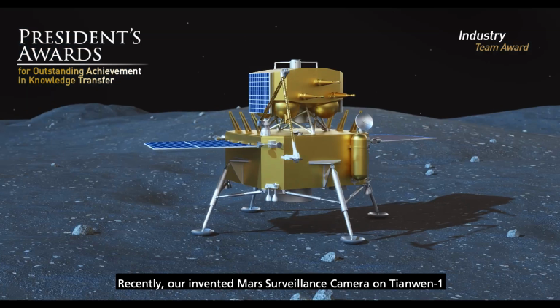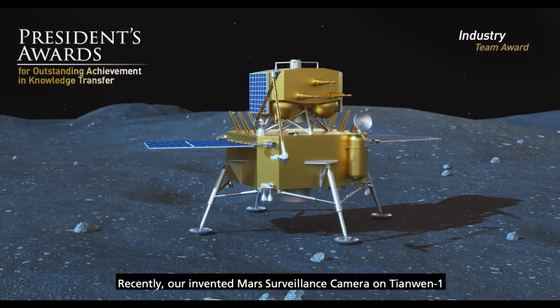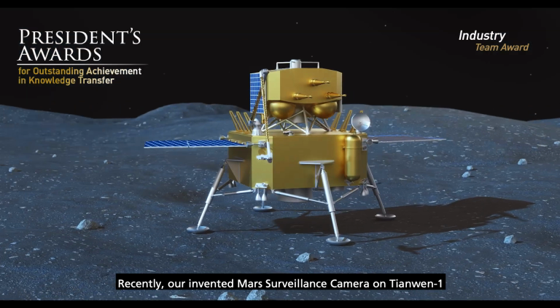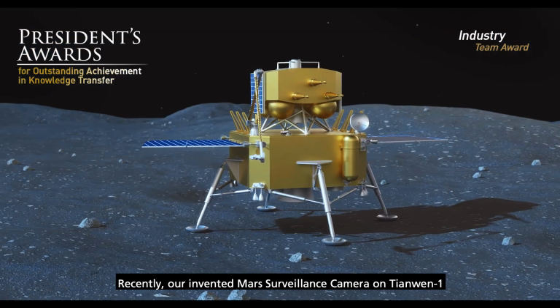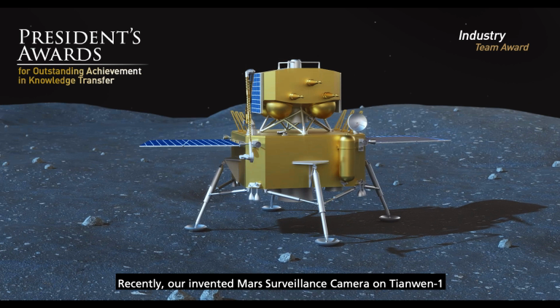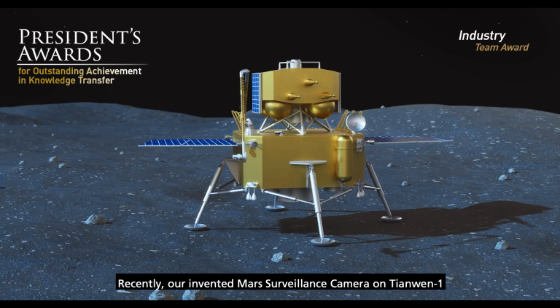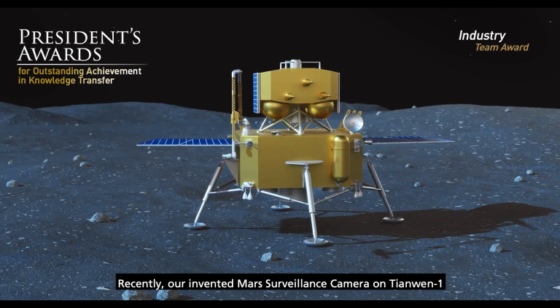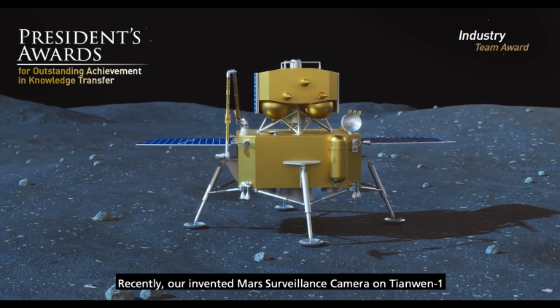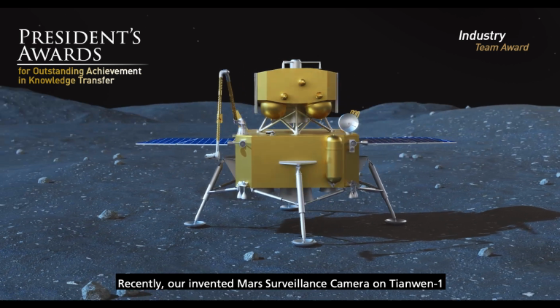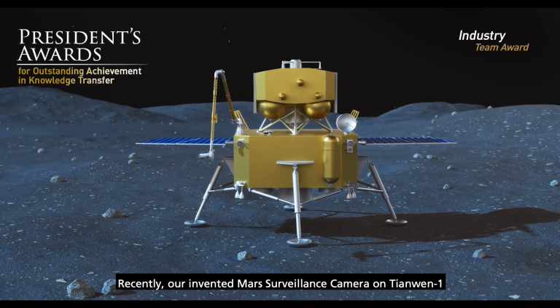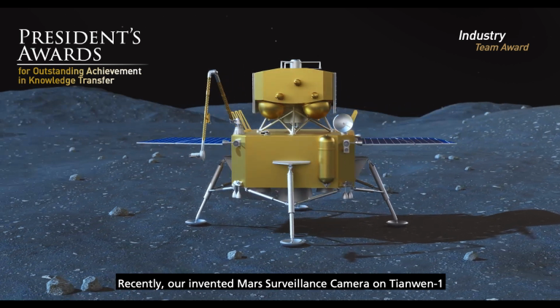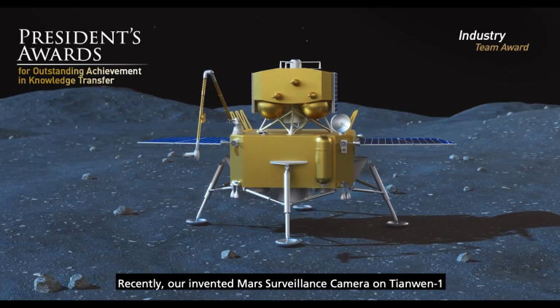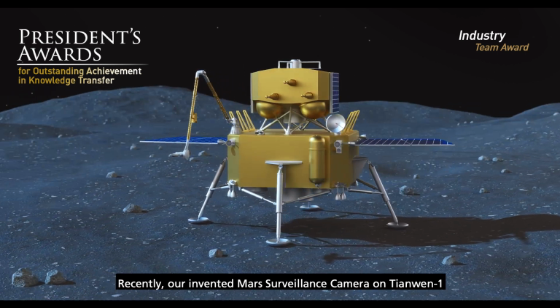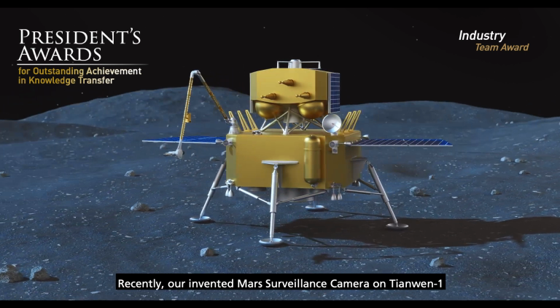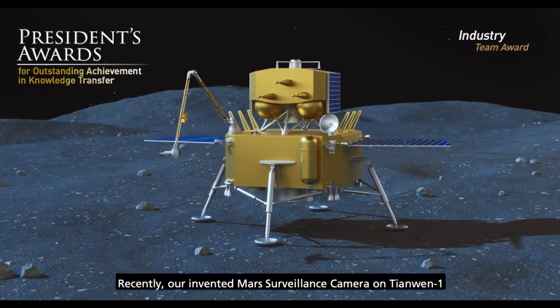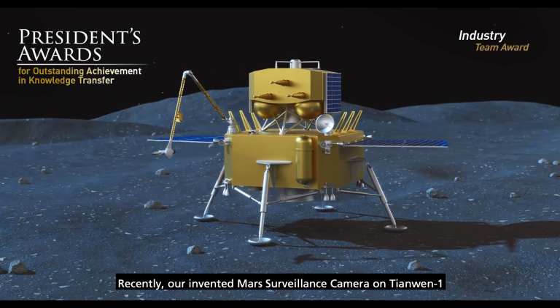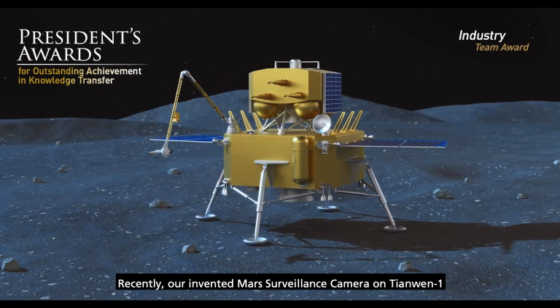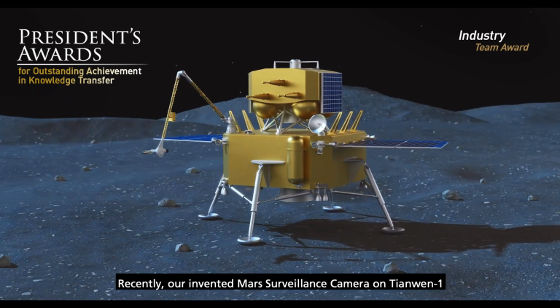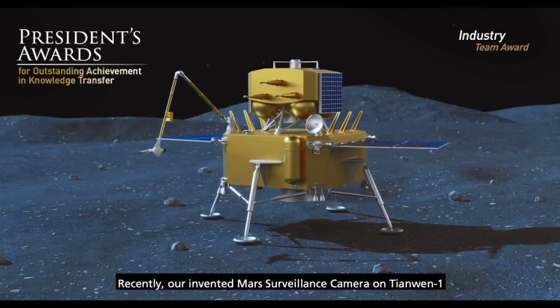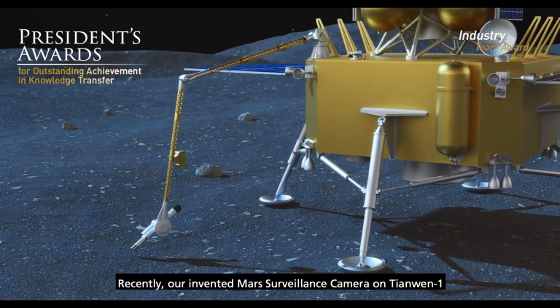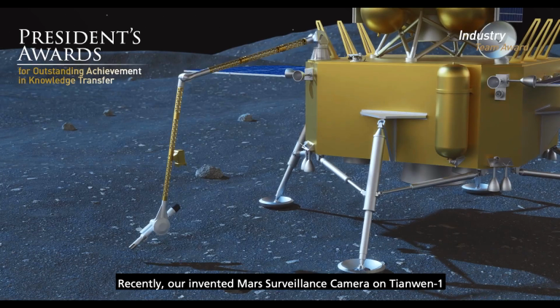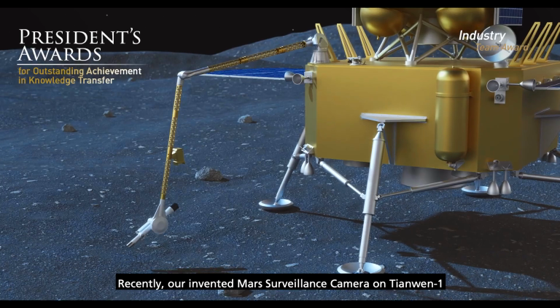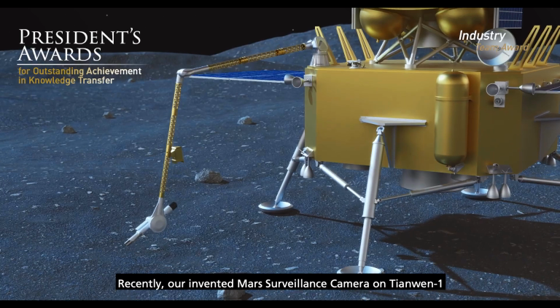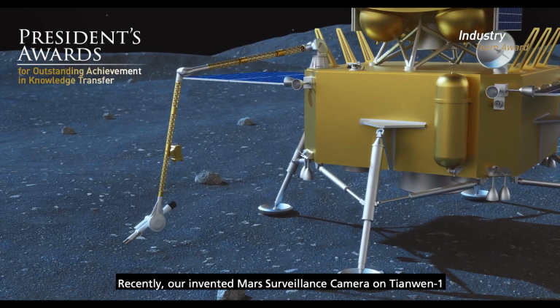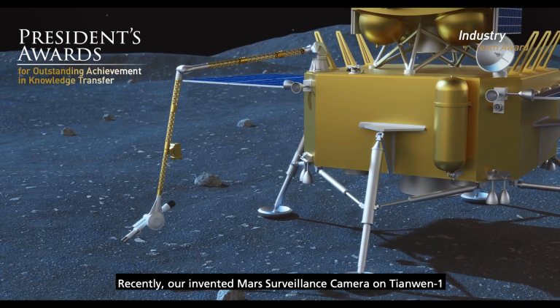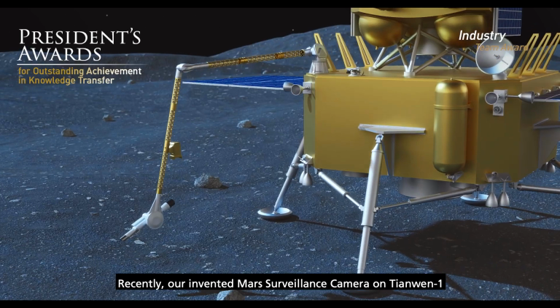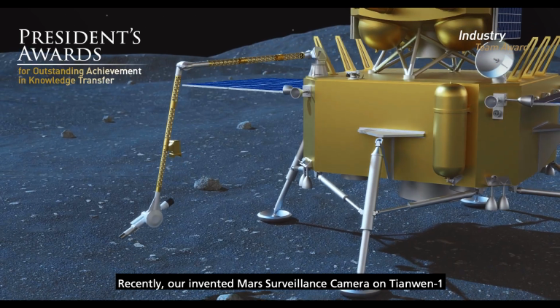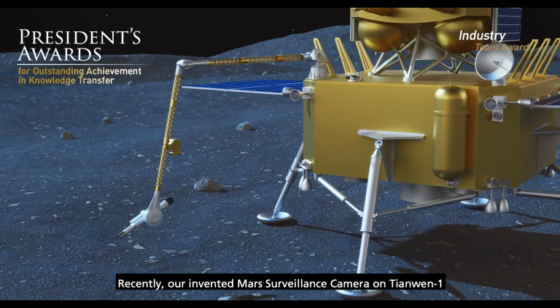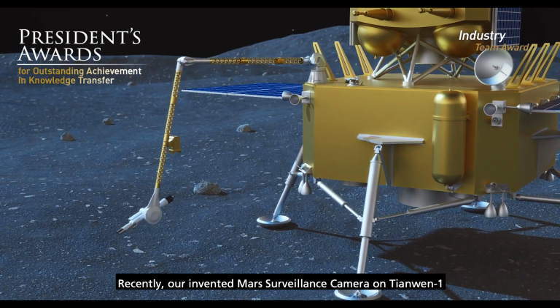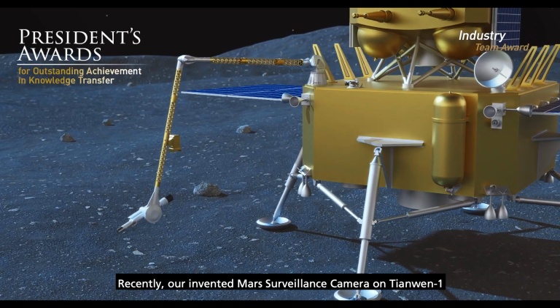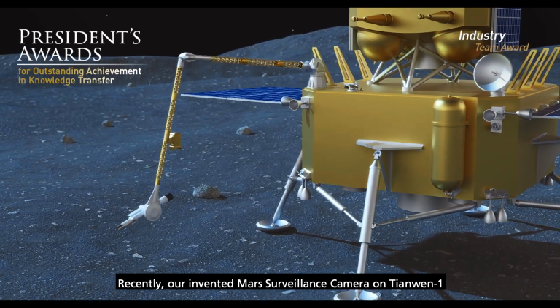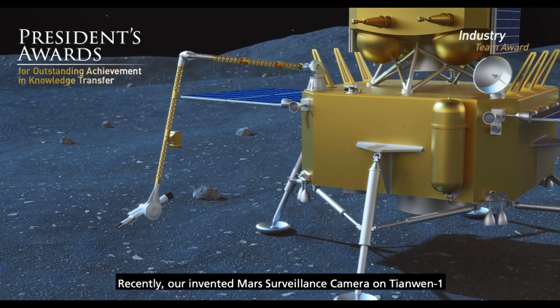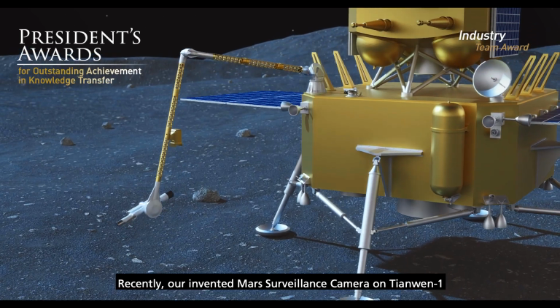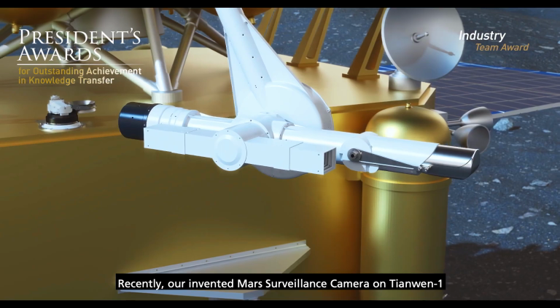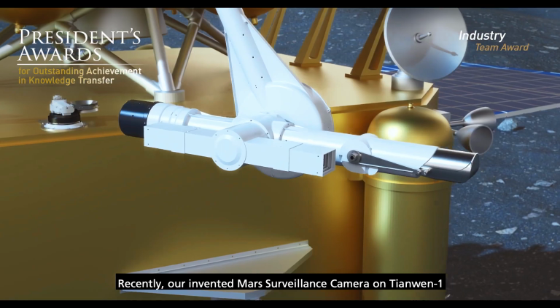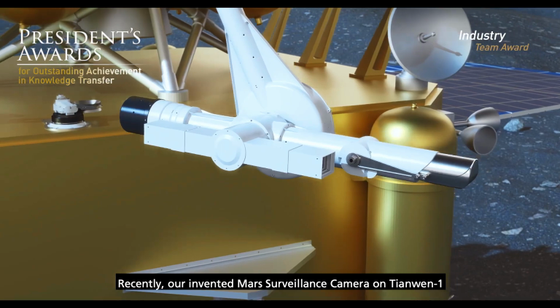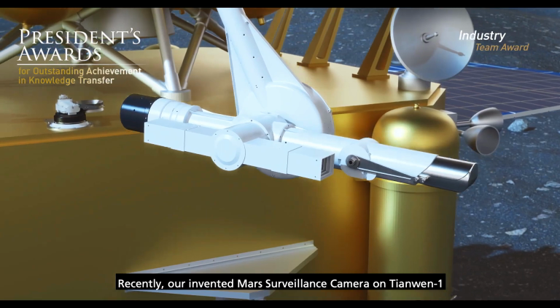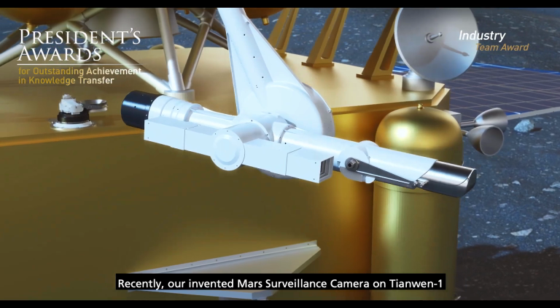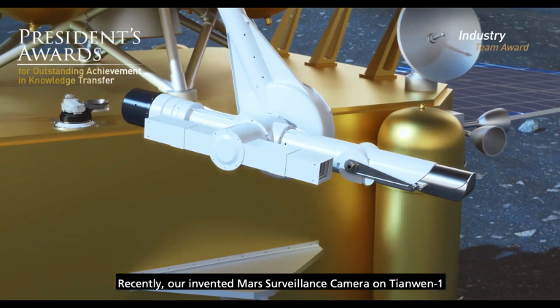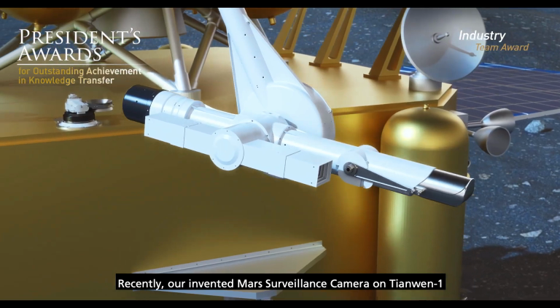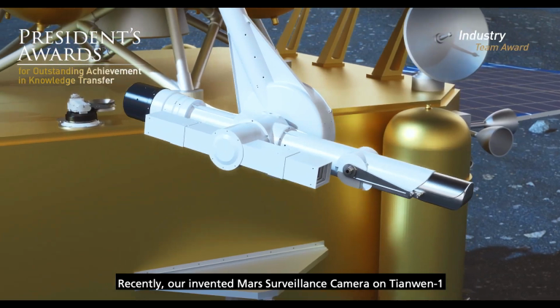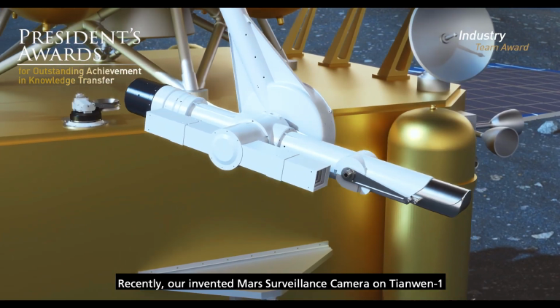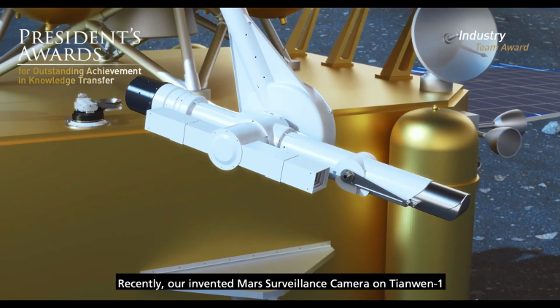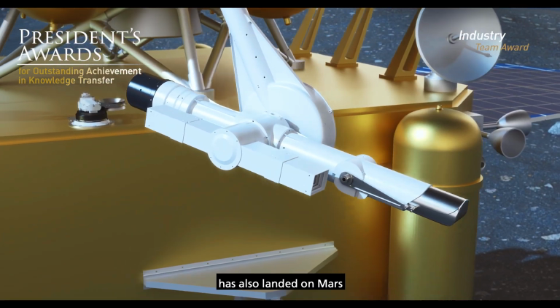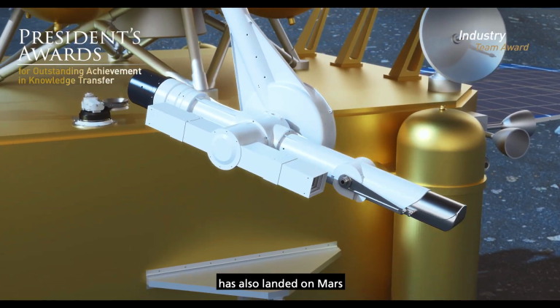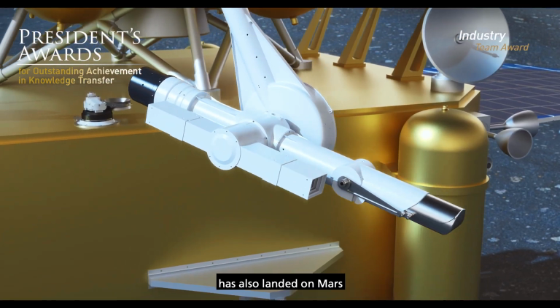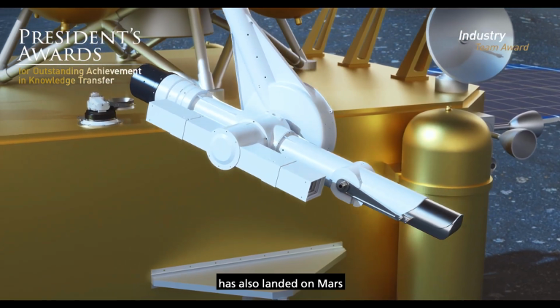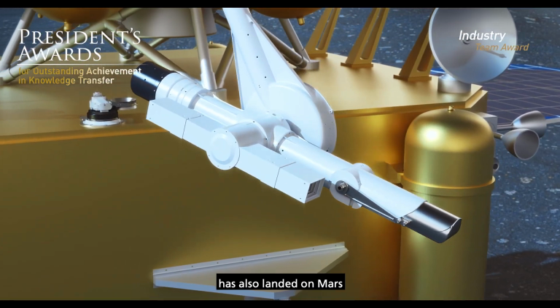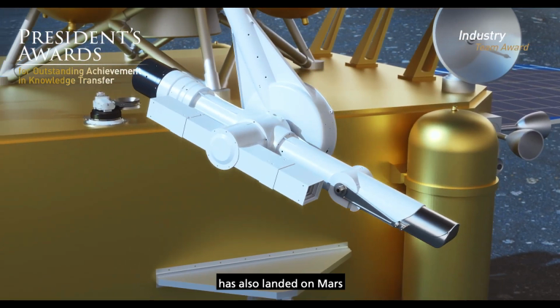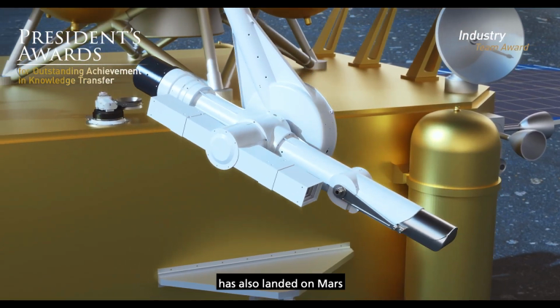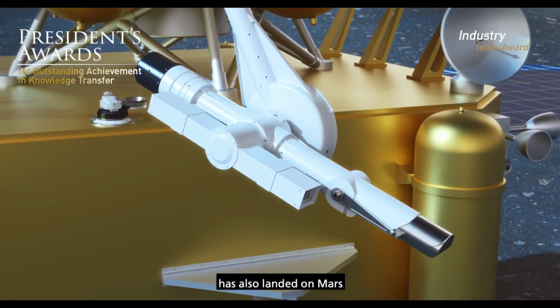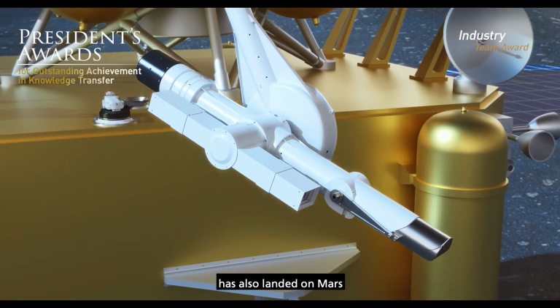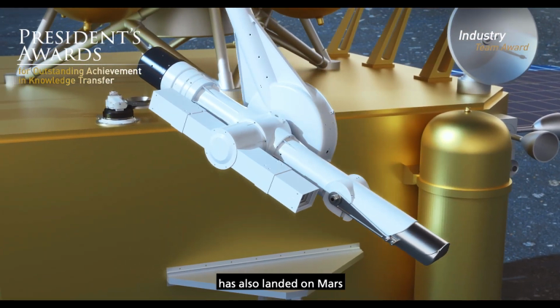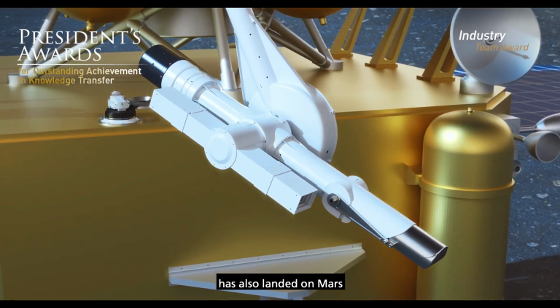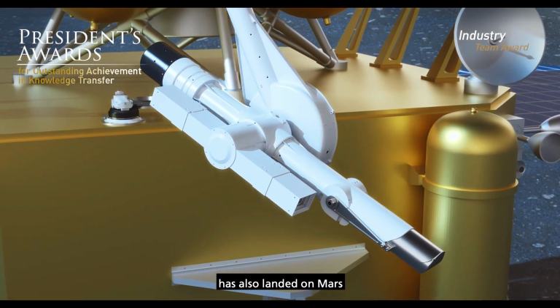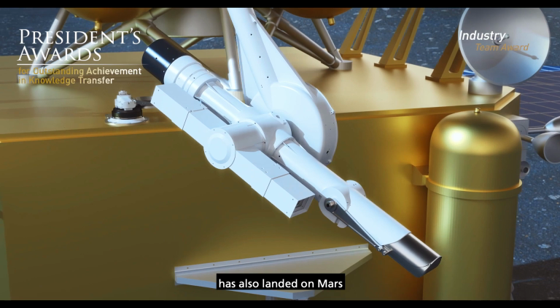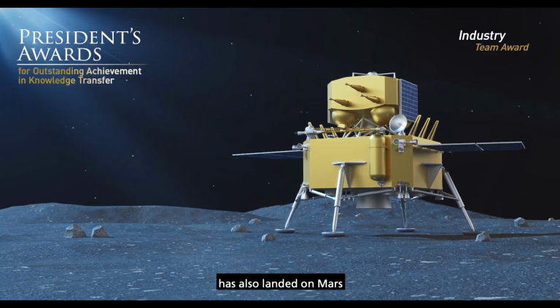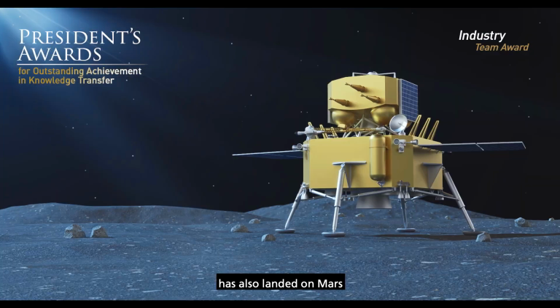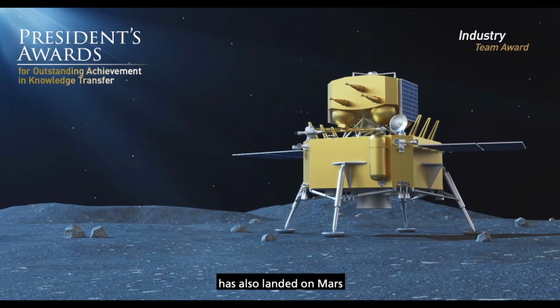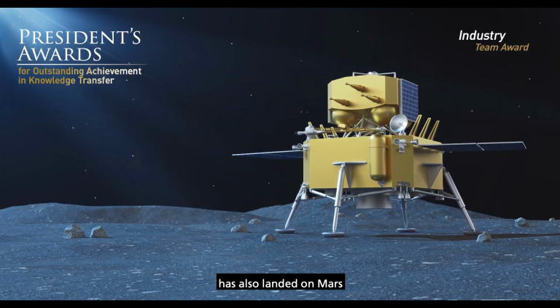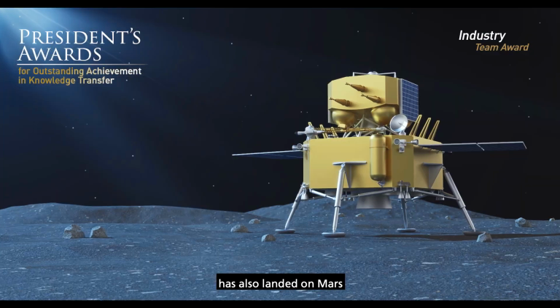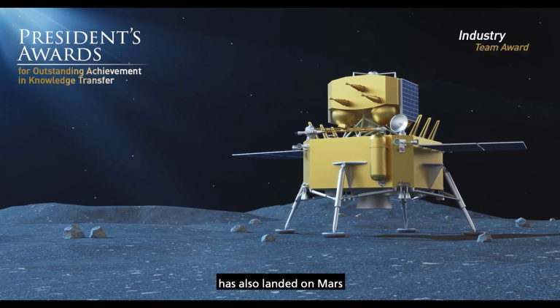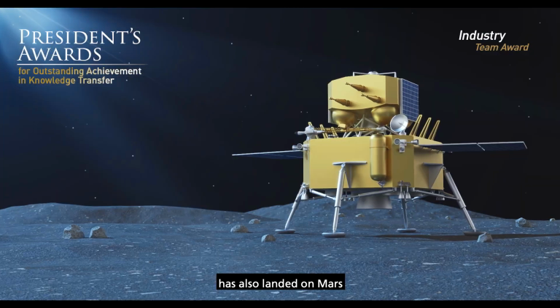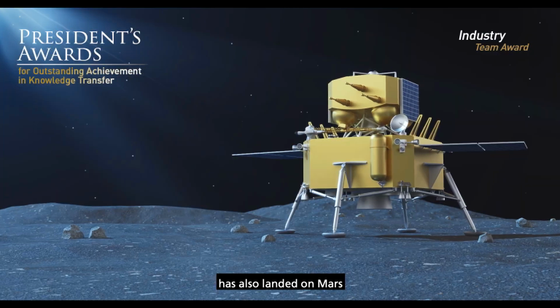Recently, our invented mast camera on Tianwen-1 has also landed on Mars.